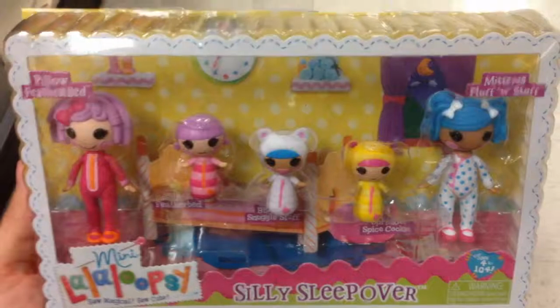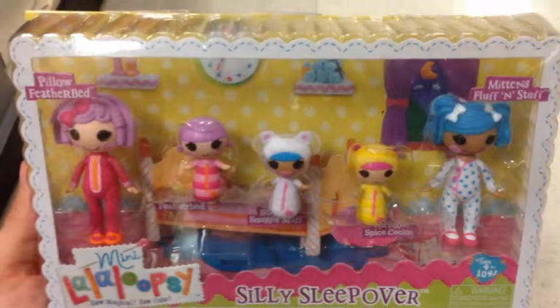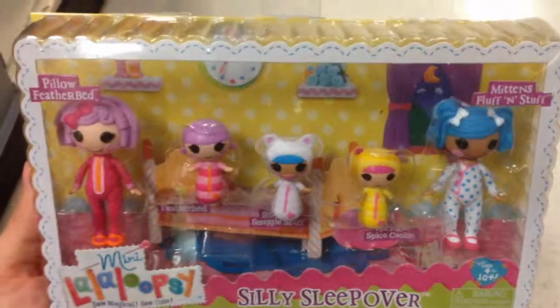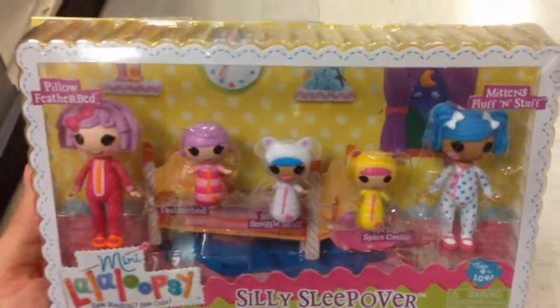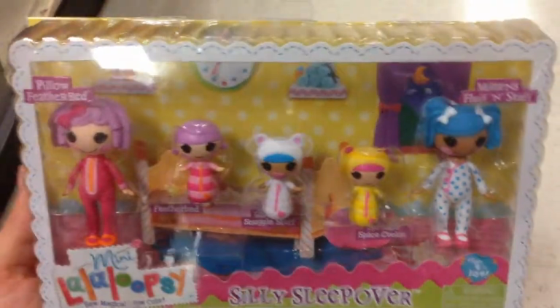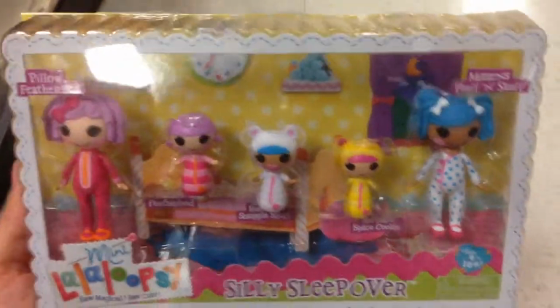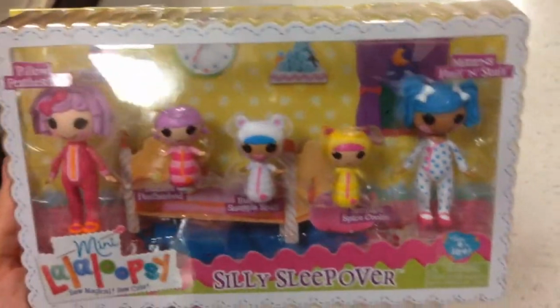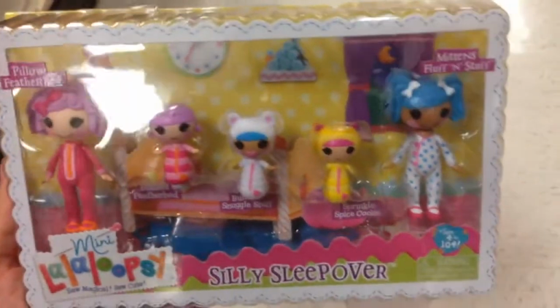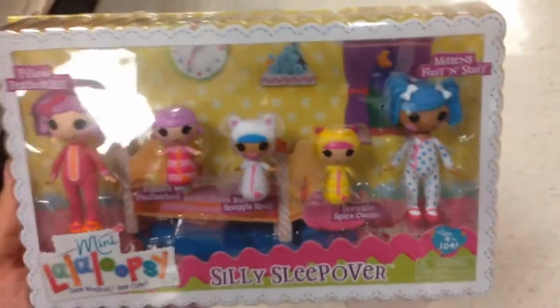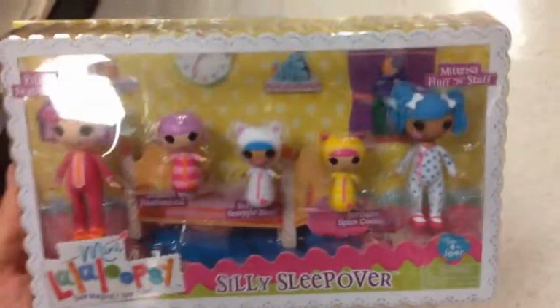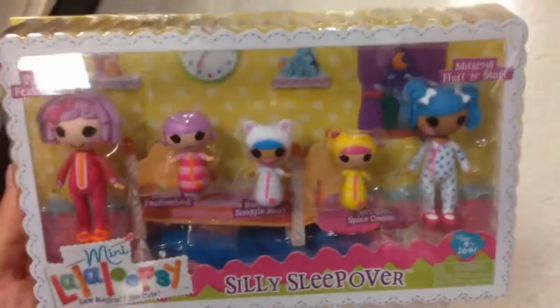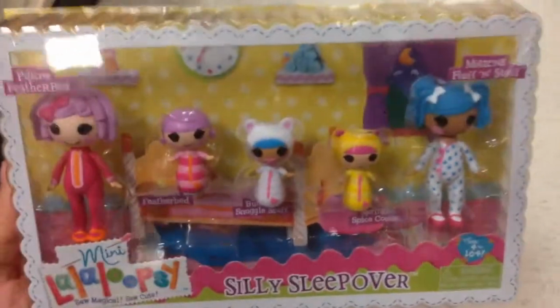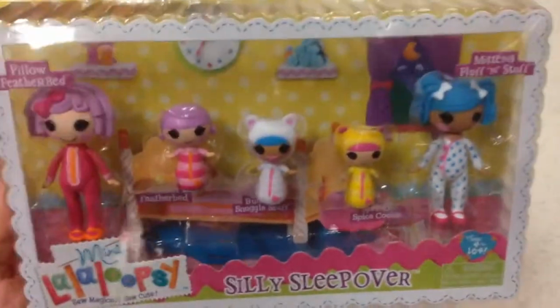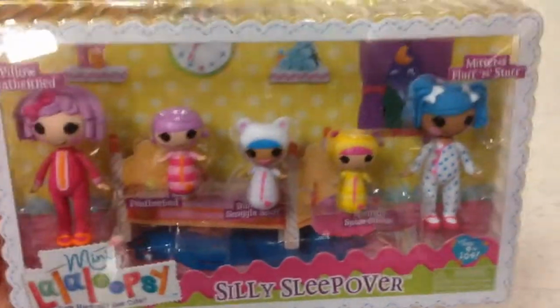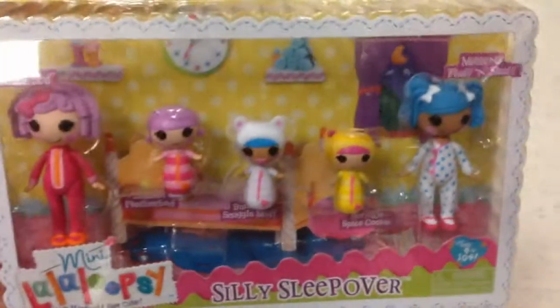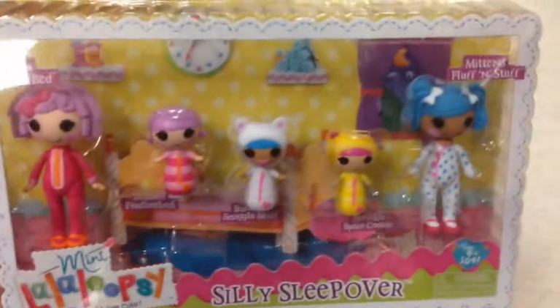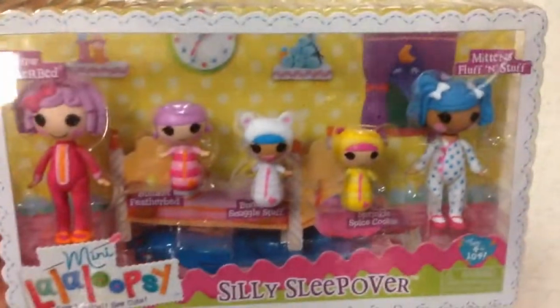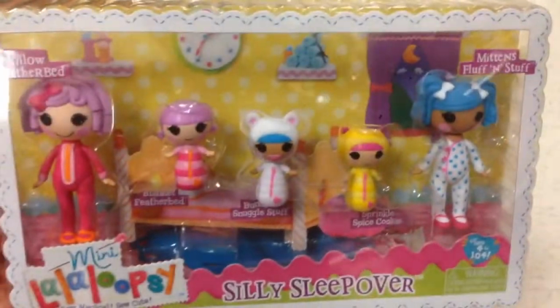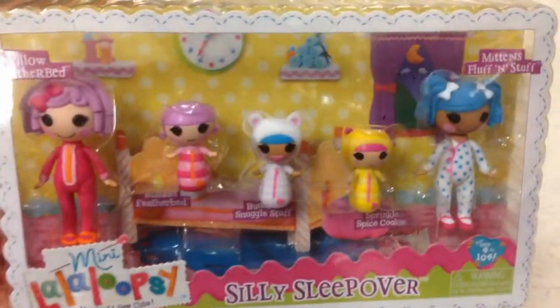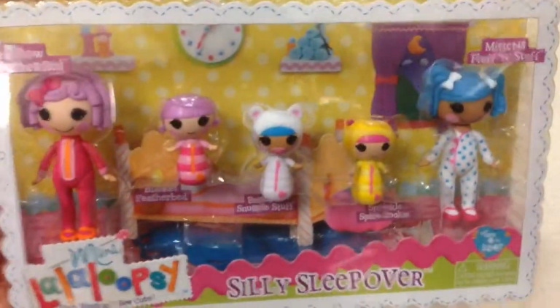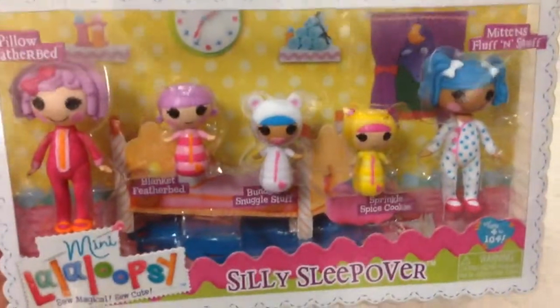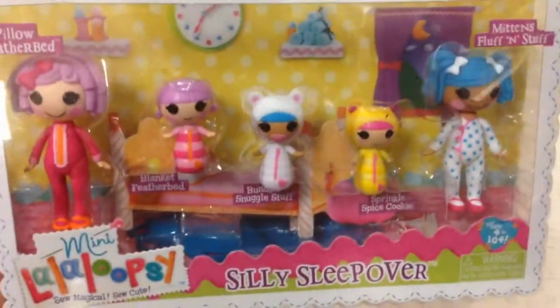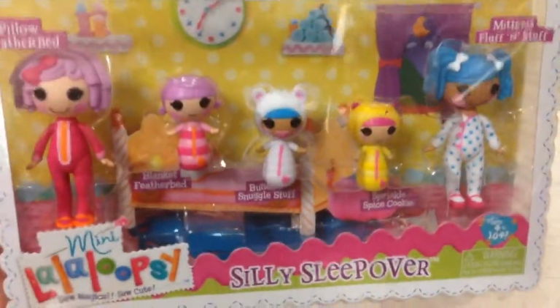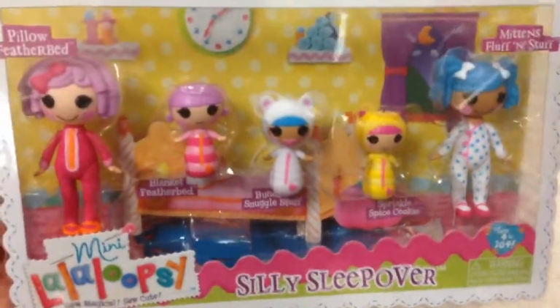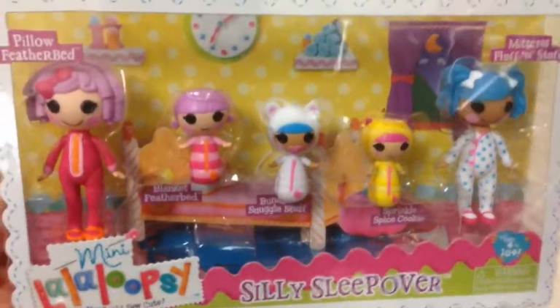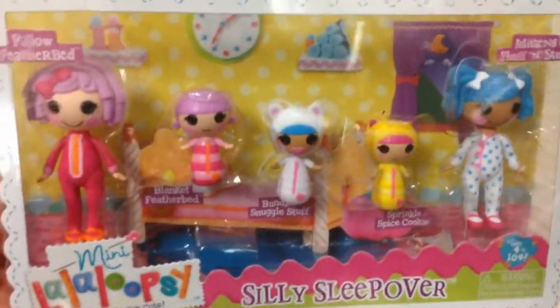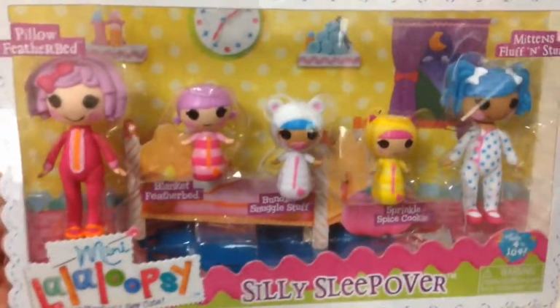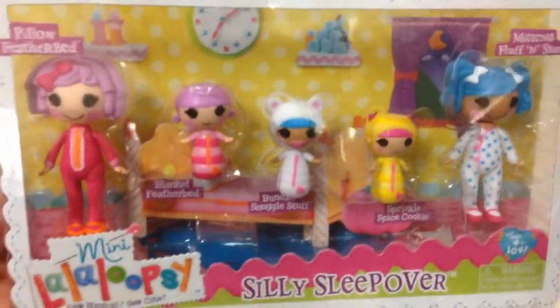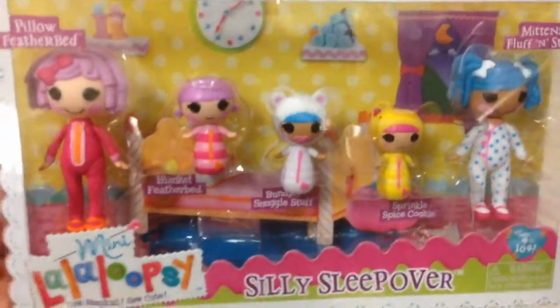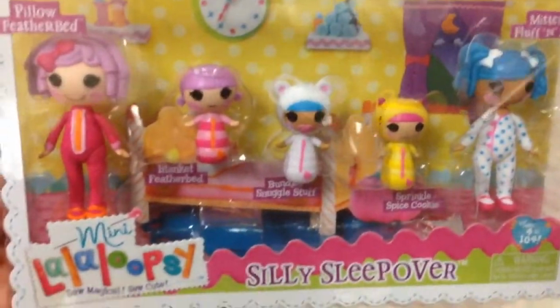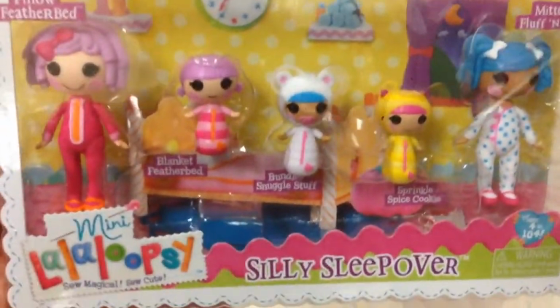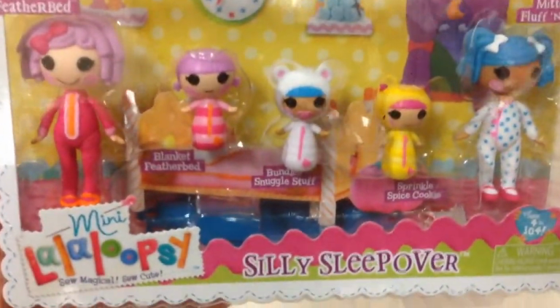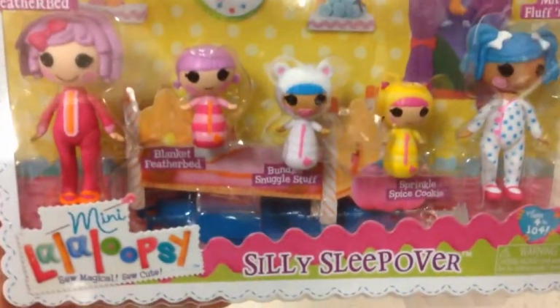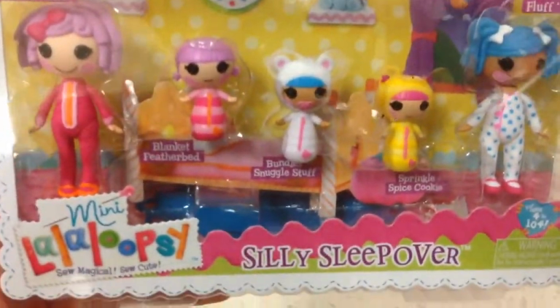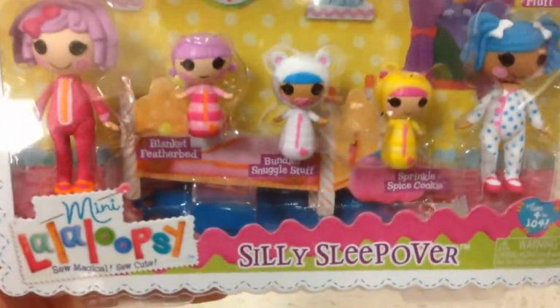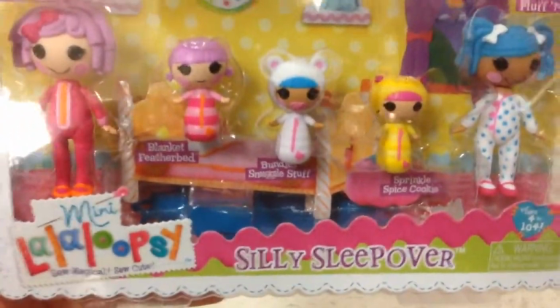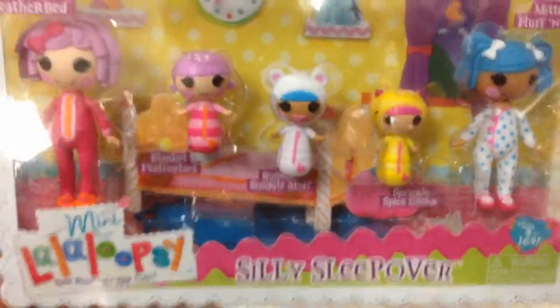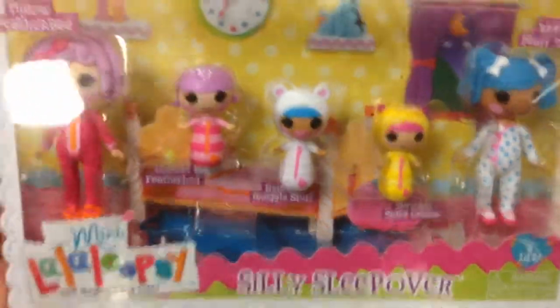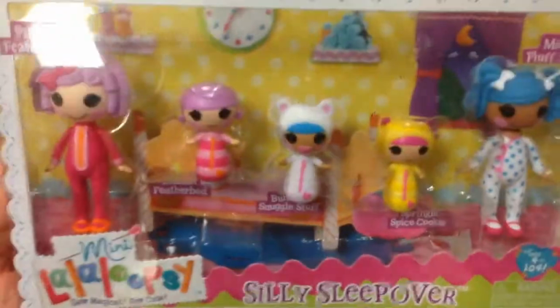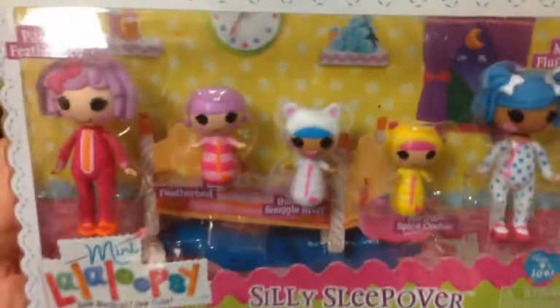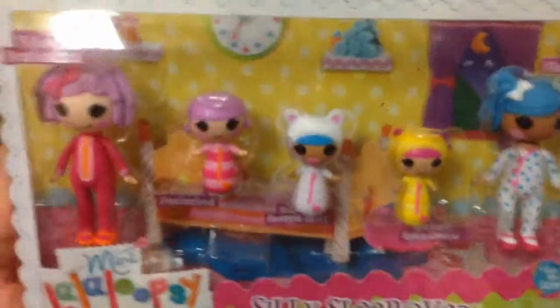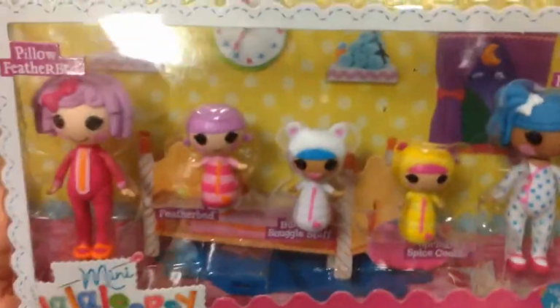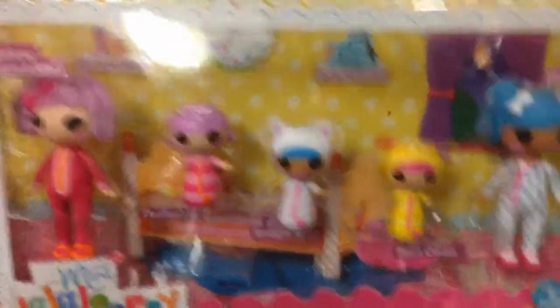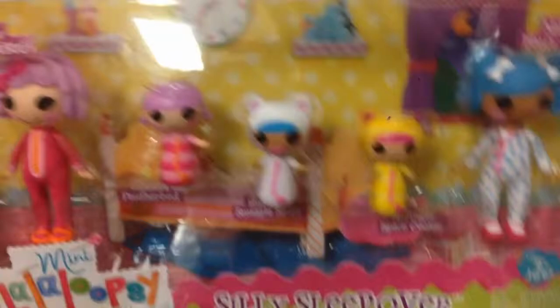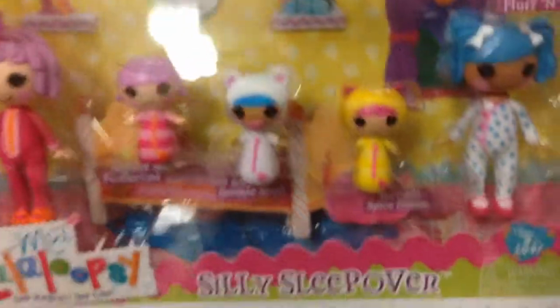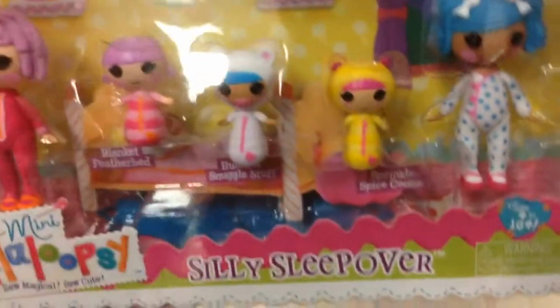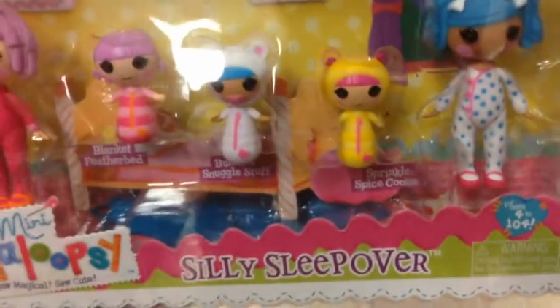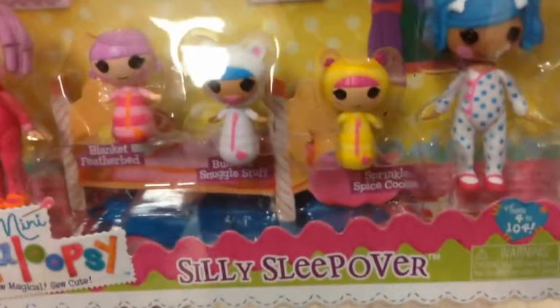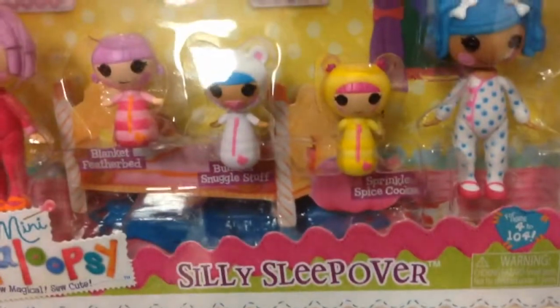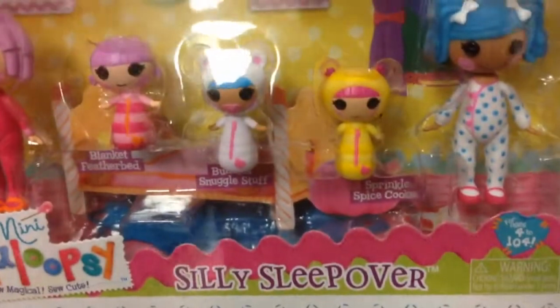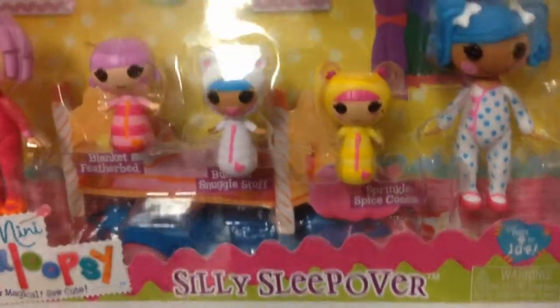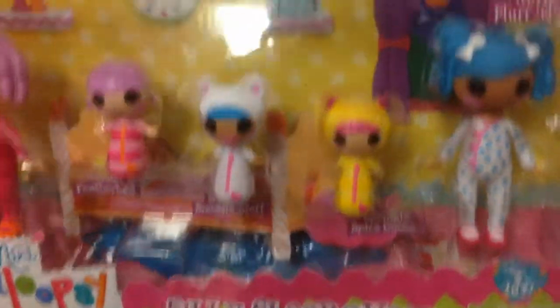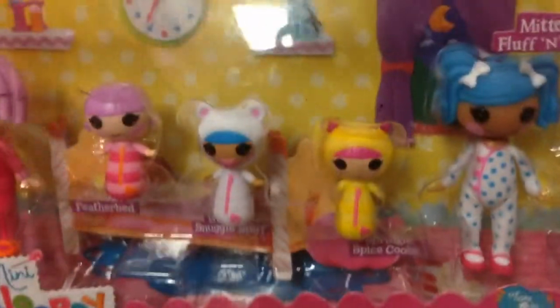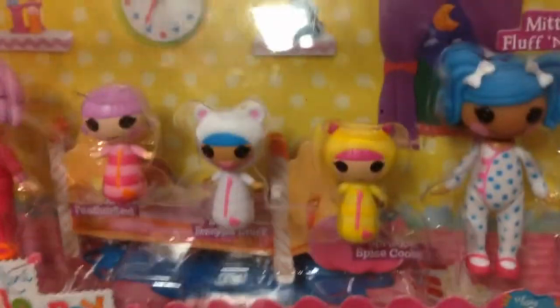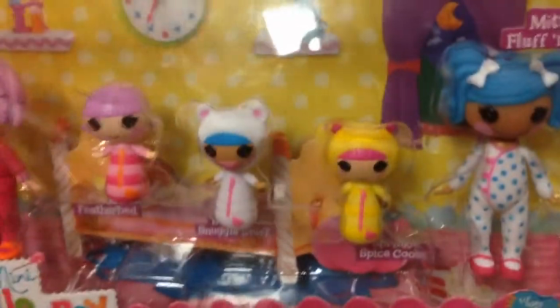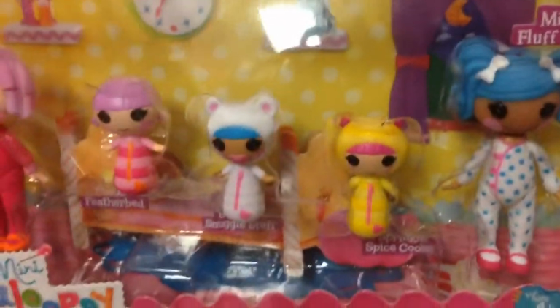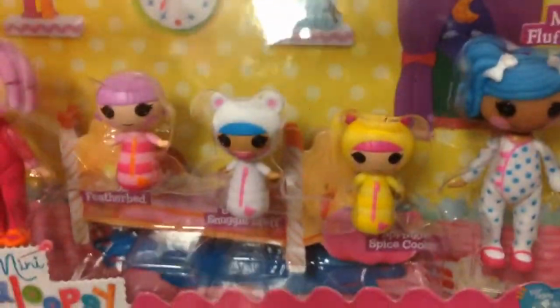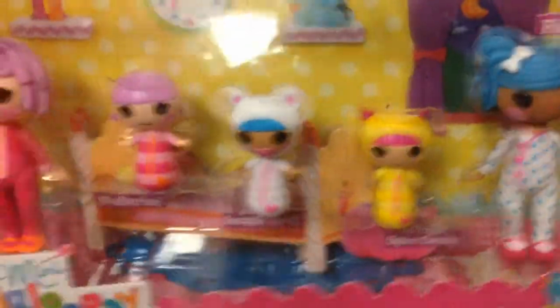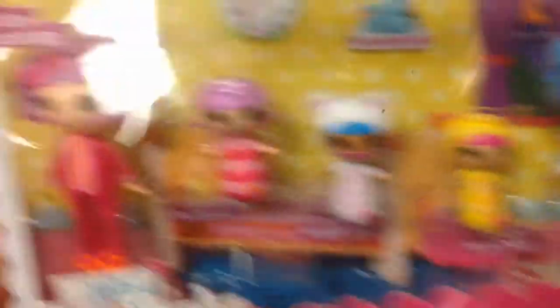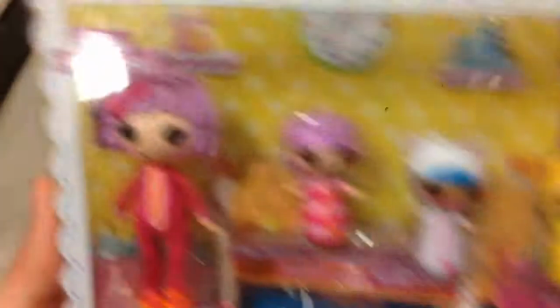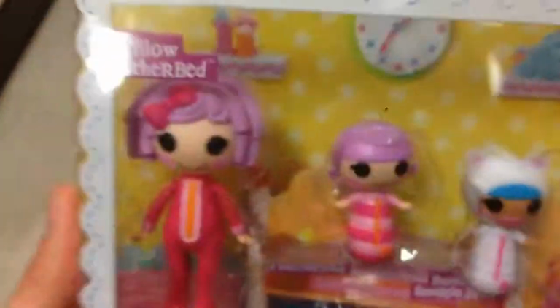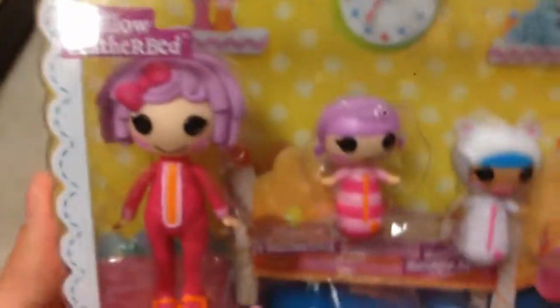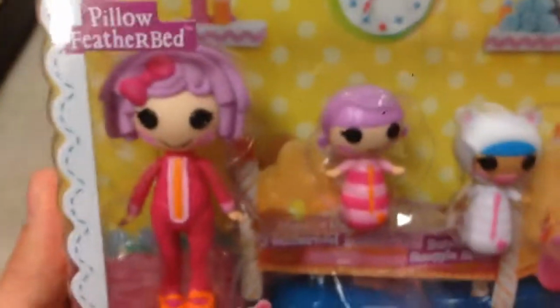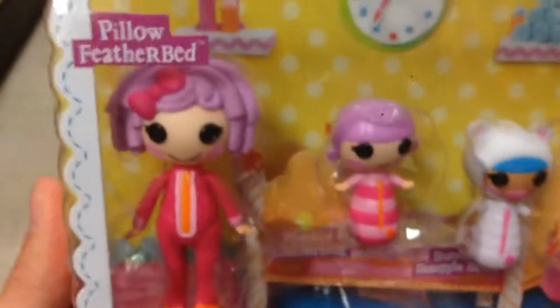Hey guys, welcome back to Top Shelf Boys. Check this out from Mini LaLaLoopsy — this is the Silly Sleepover Set.